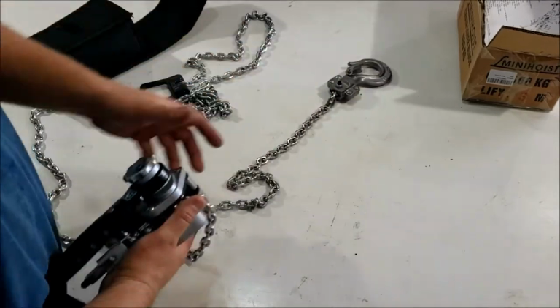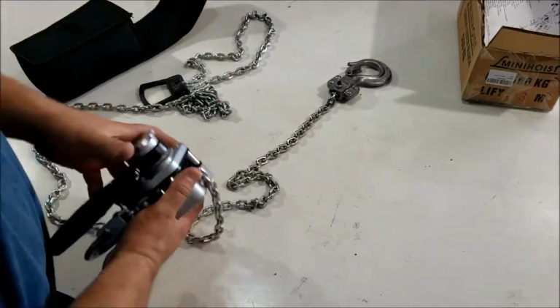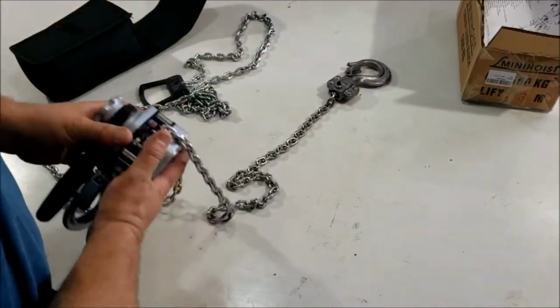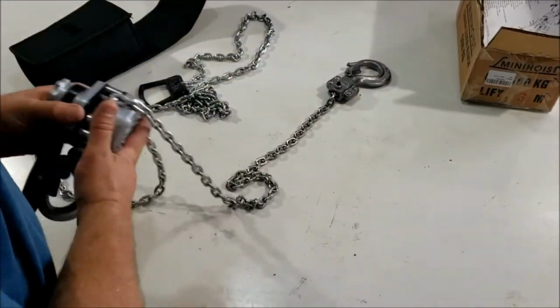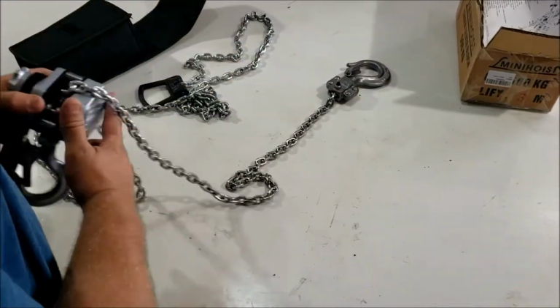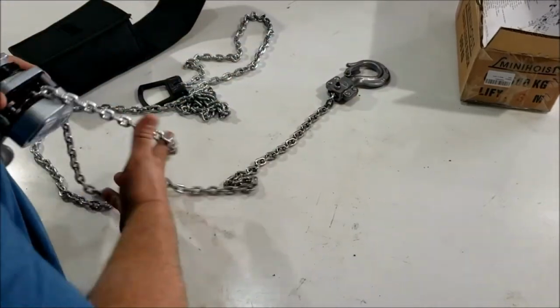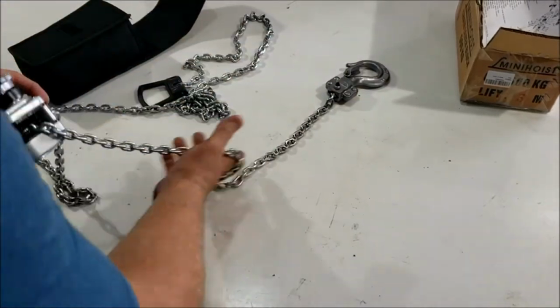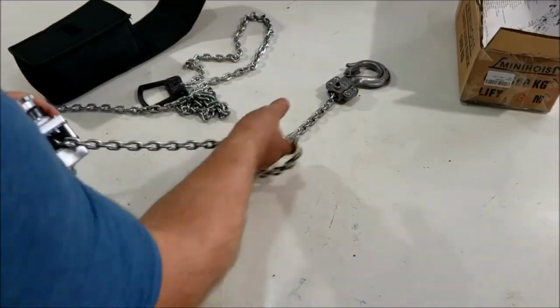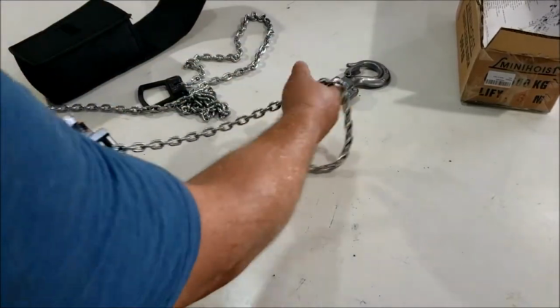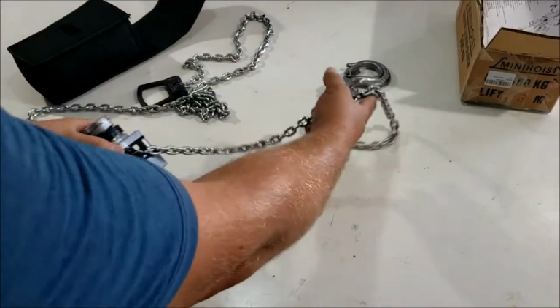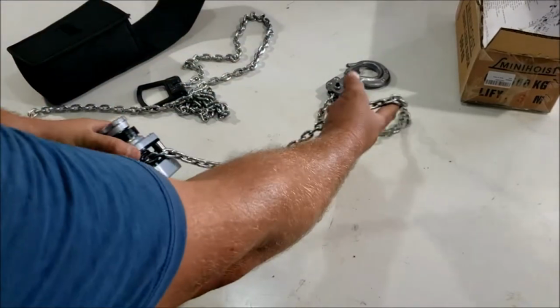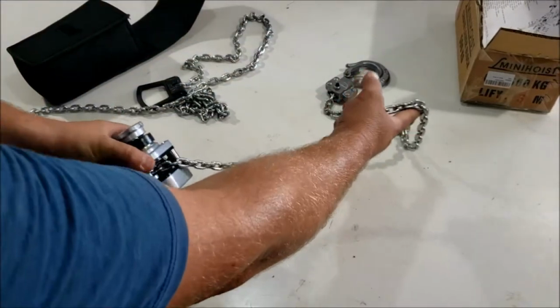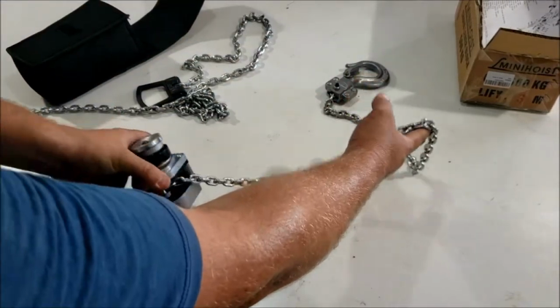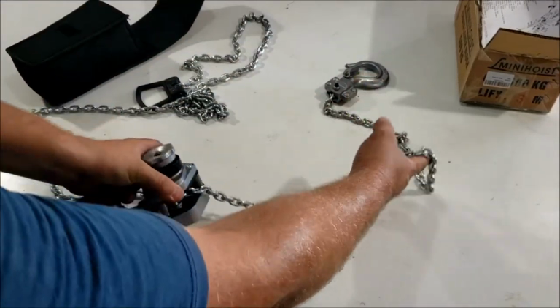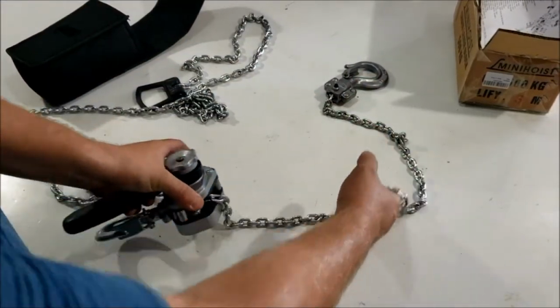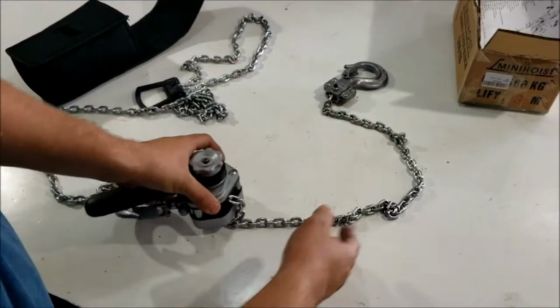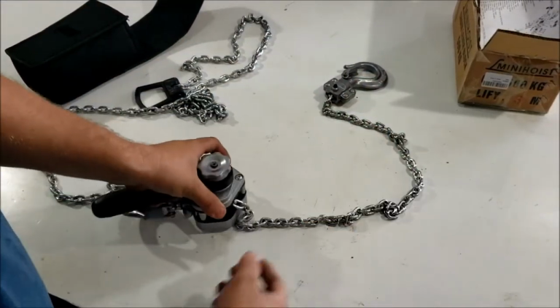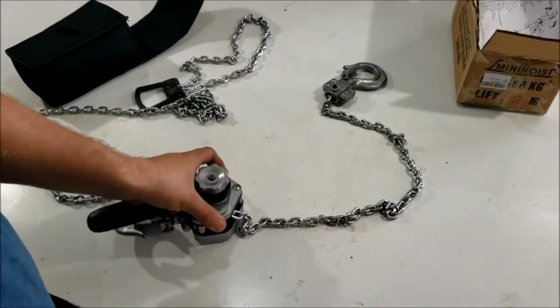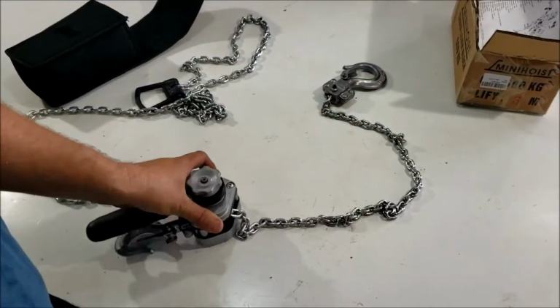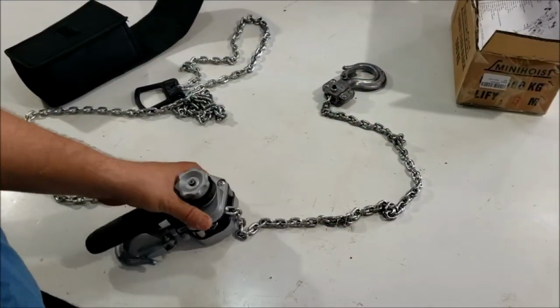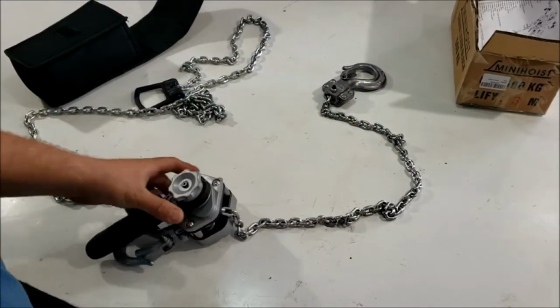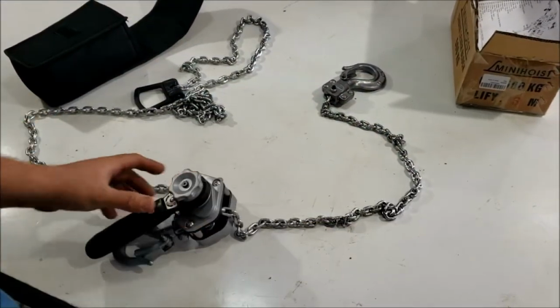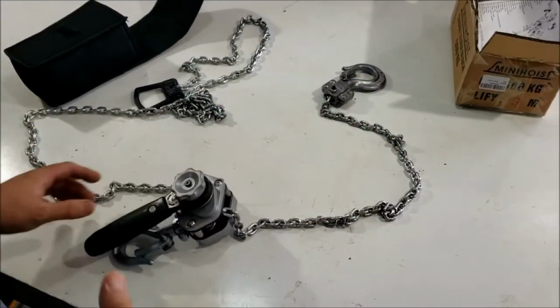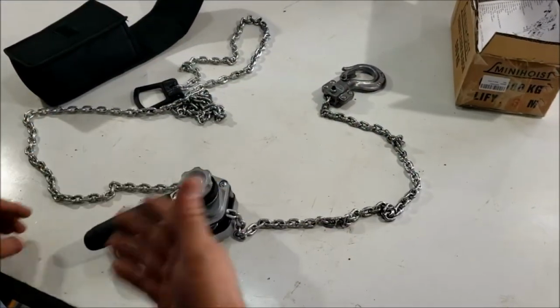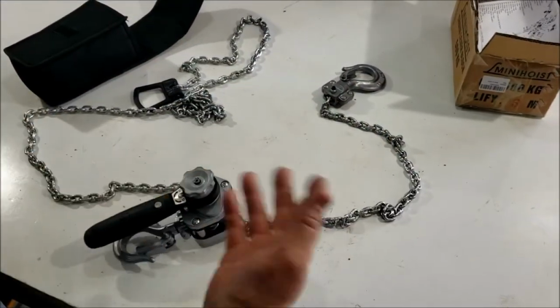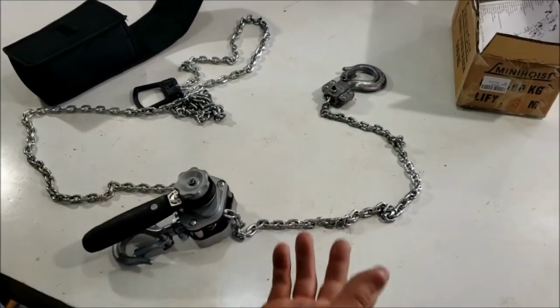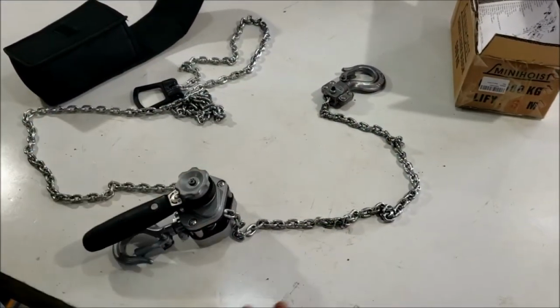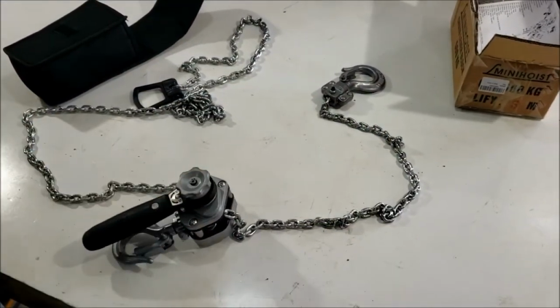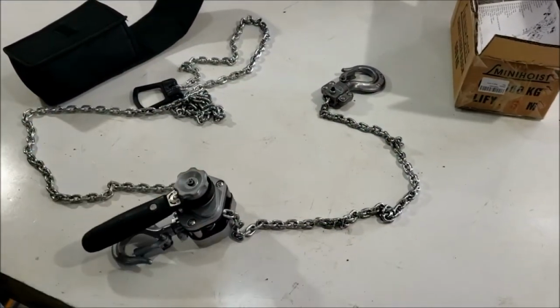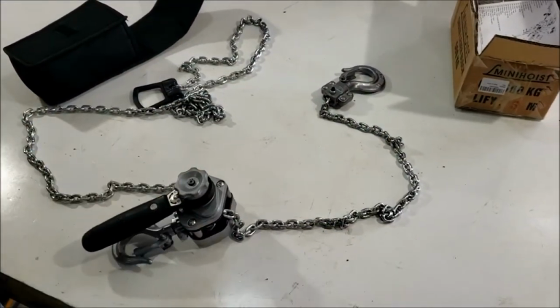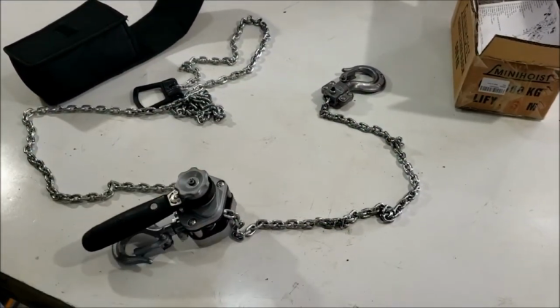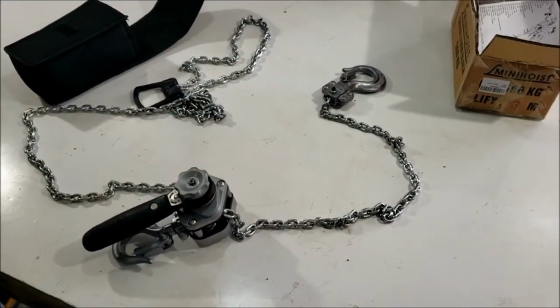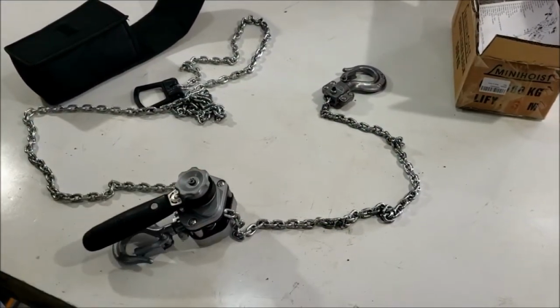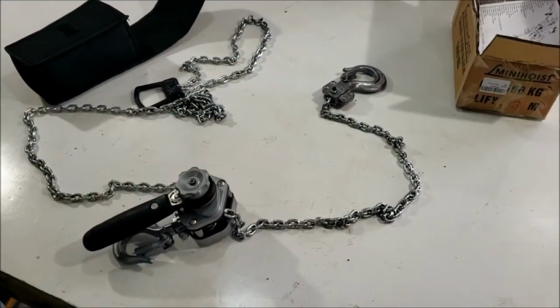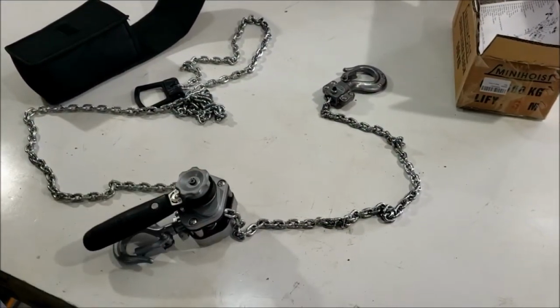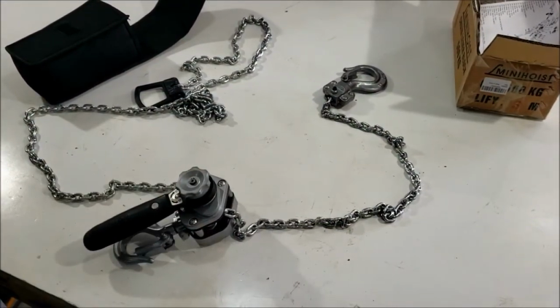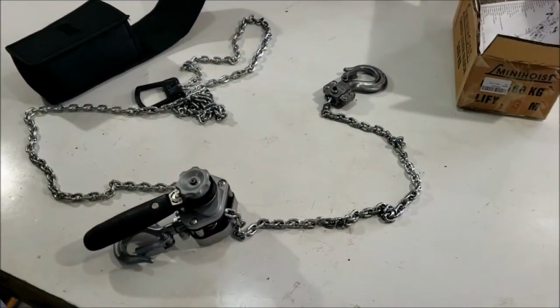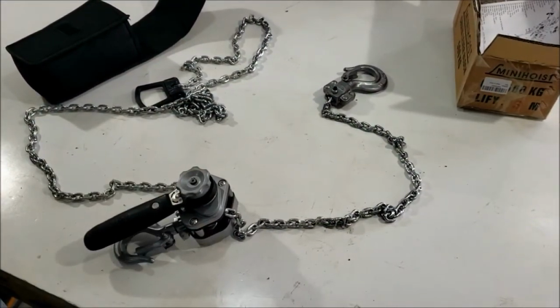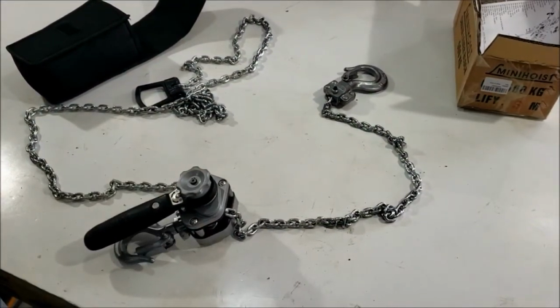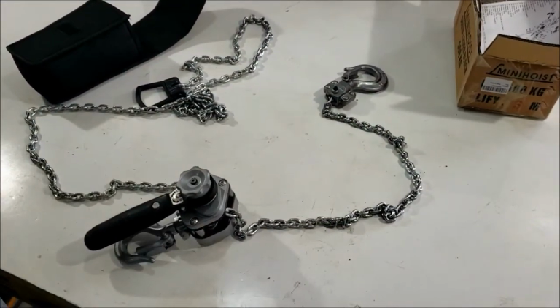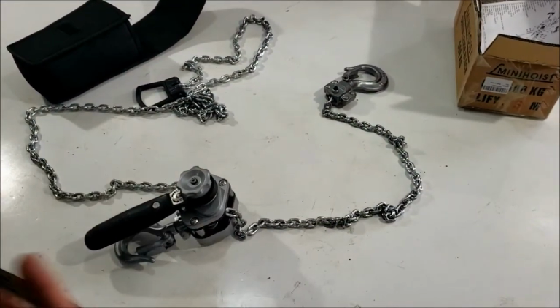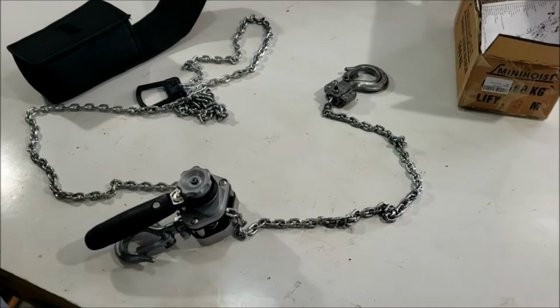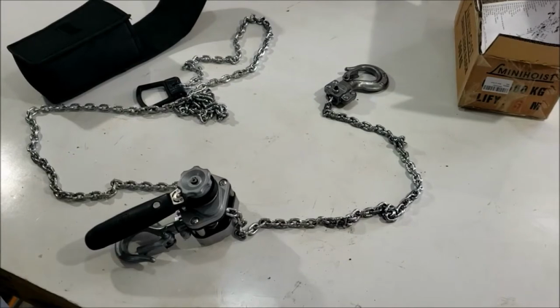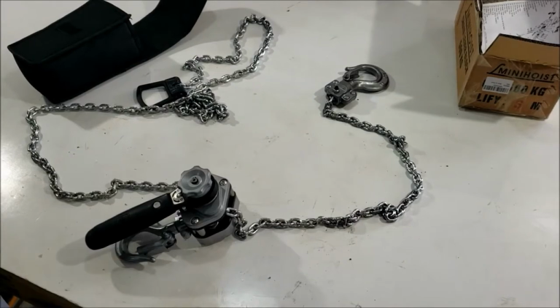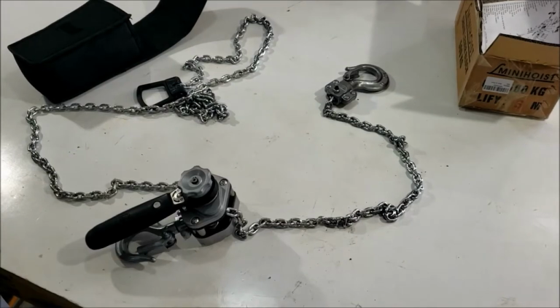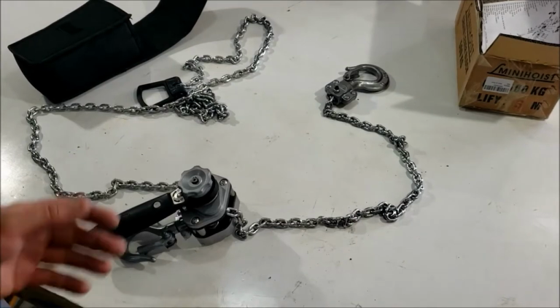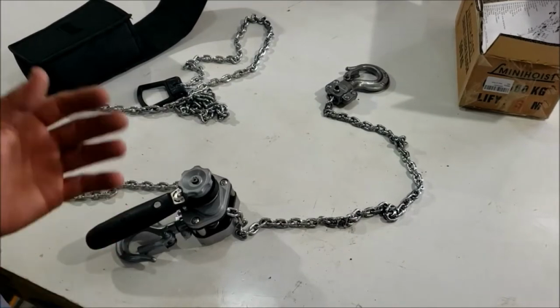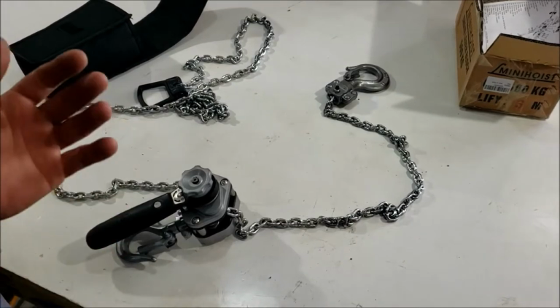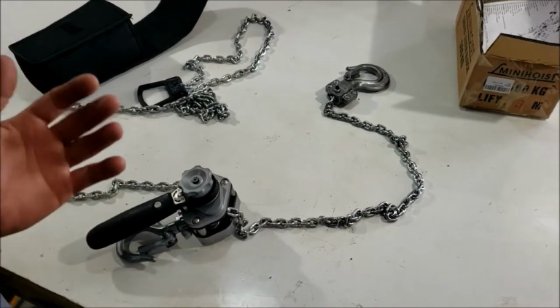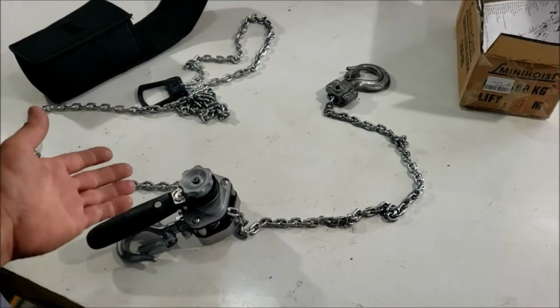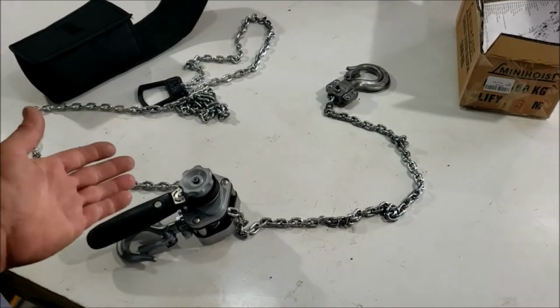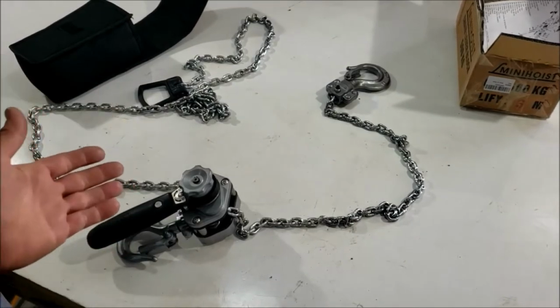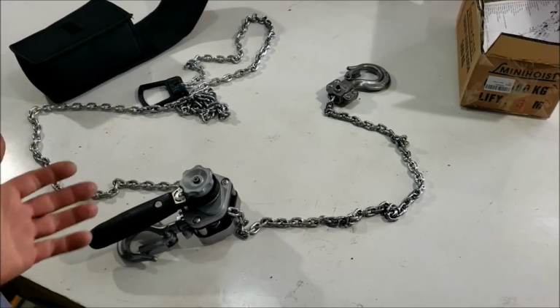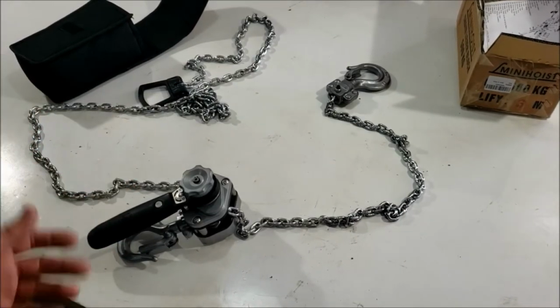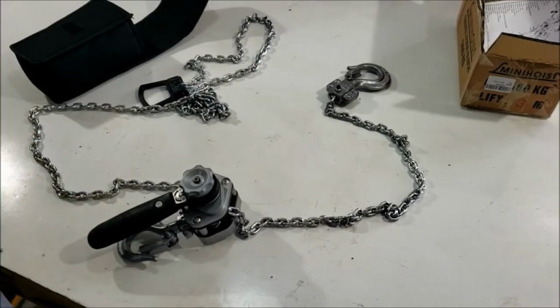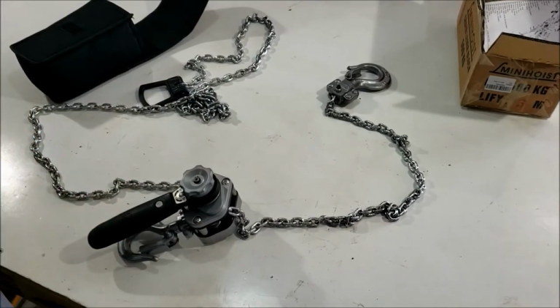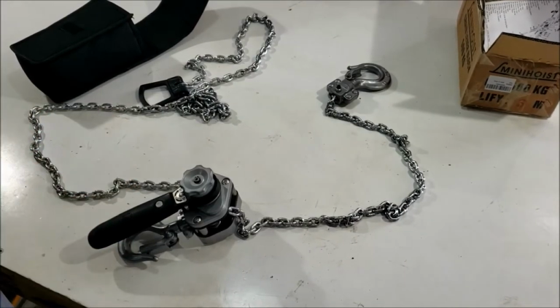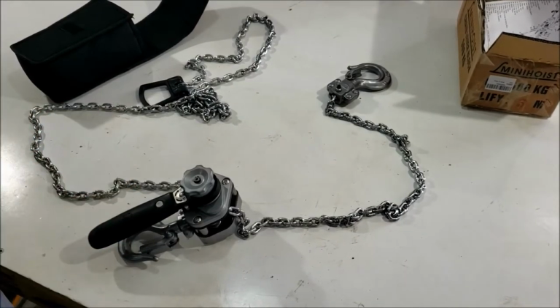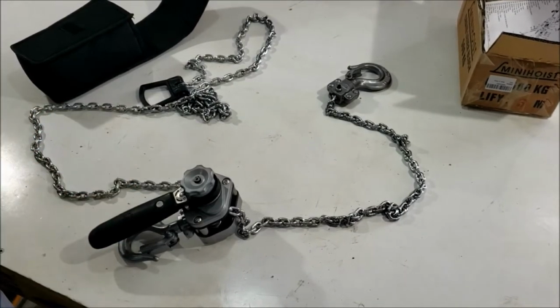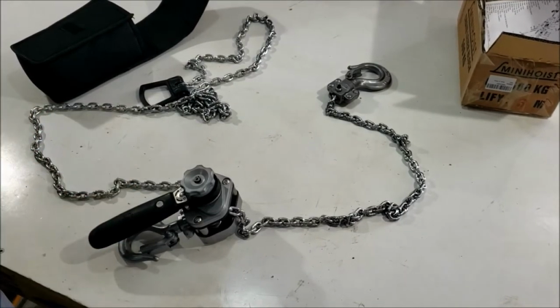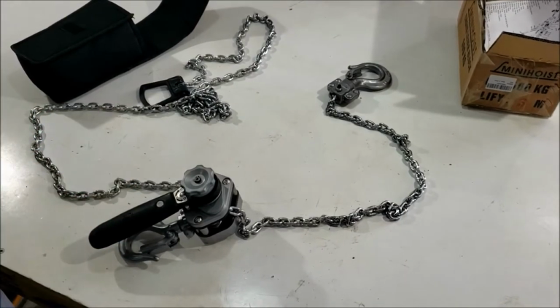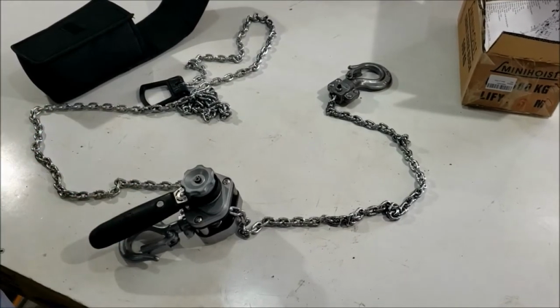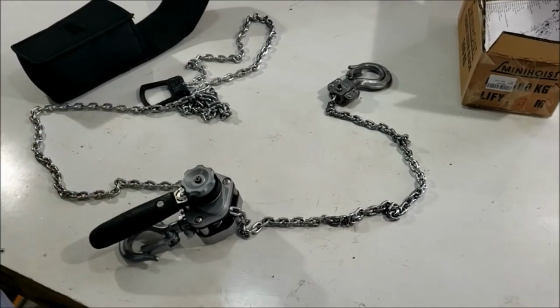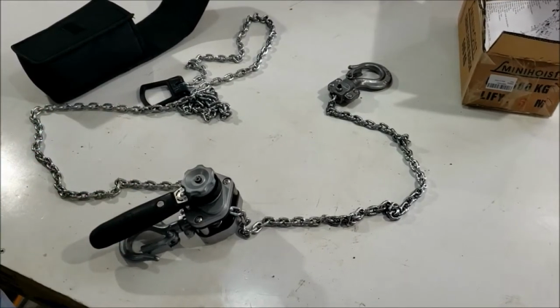A lot of people use a come-along to do various tasks. The reason I think they use a come-along is because they've never used one of these little chain pulls.